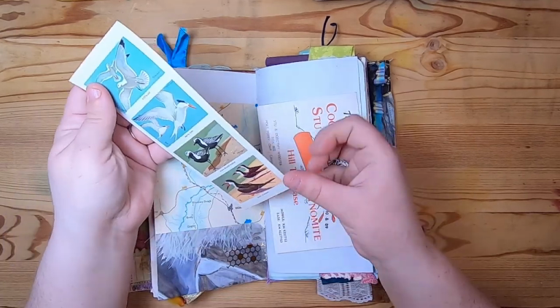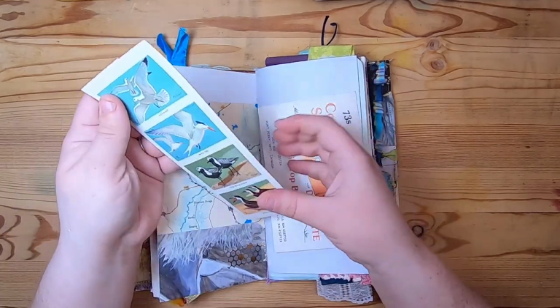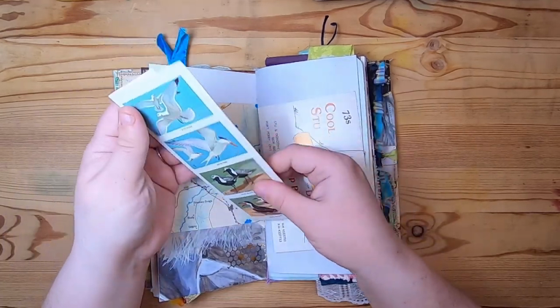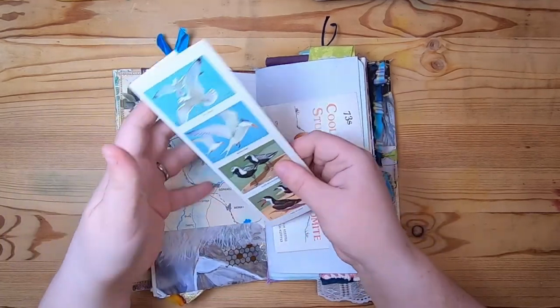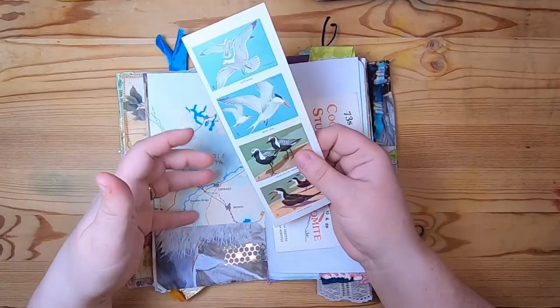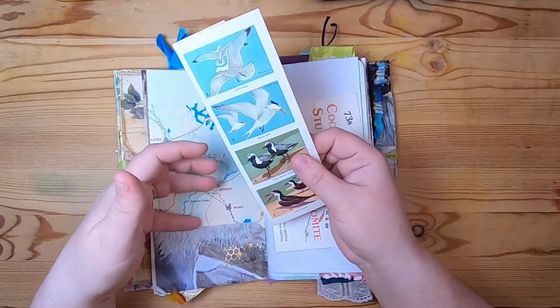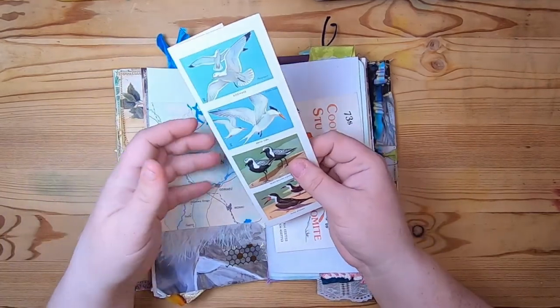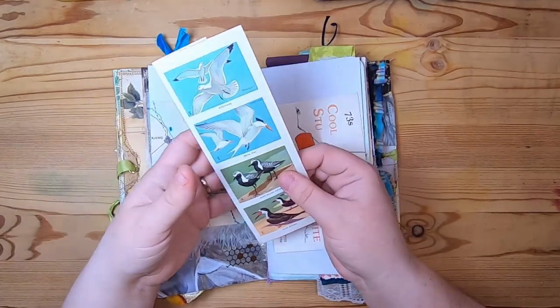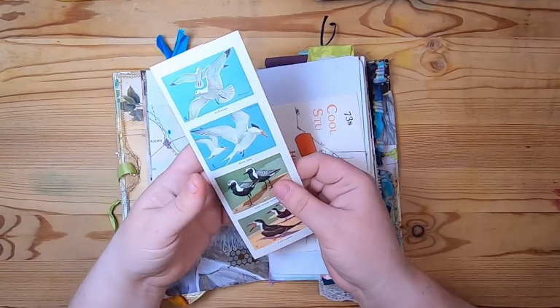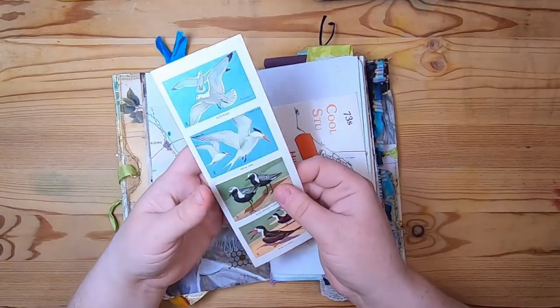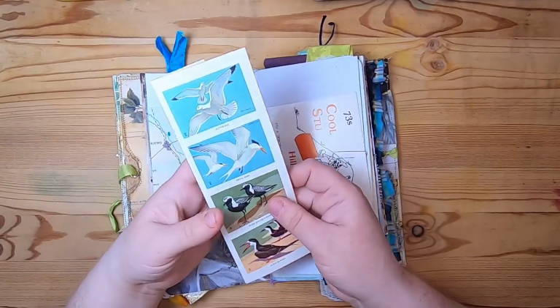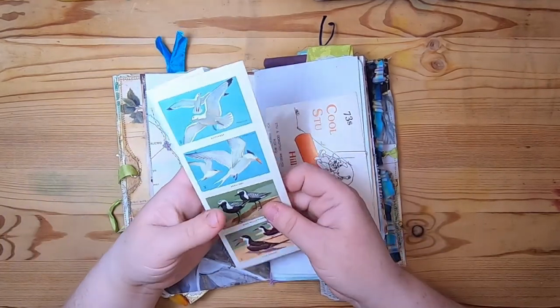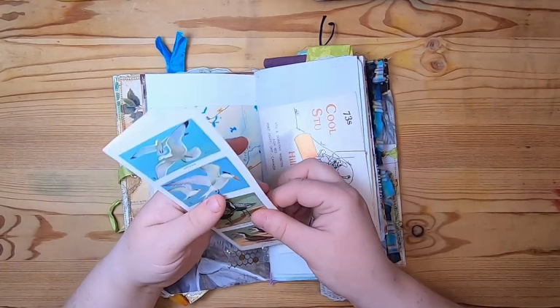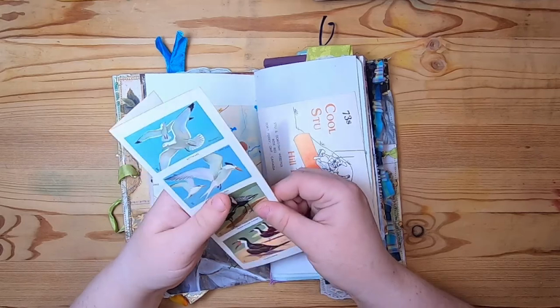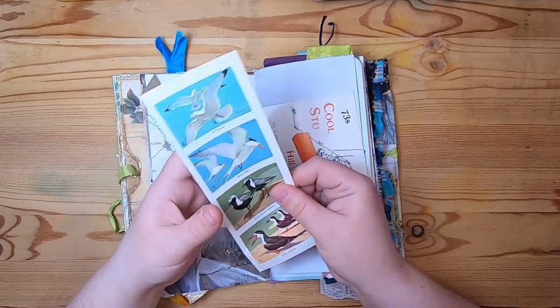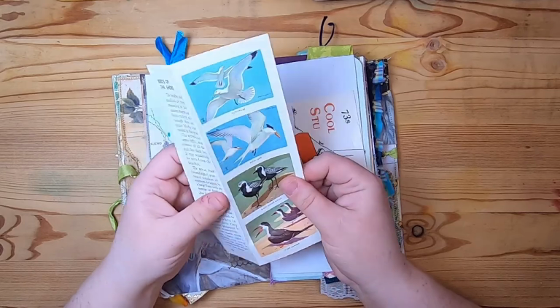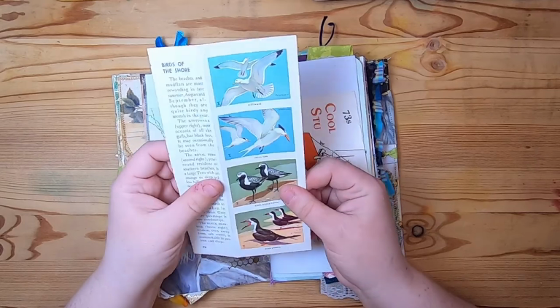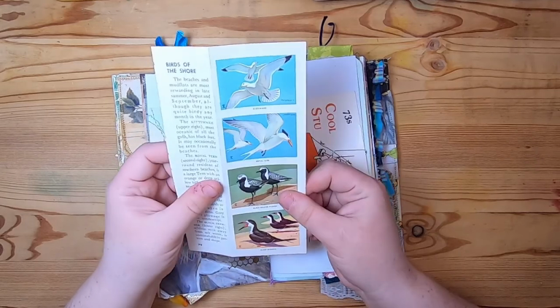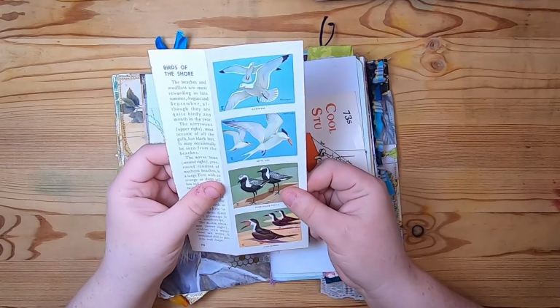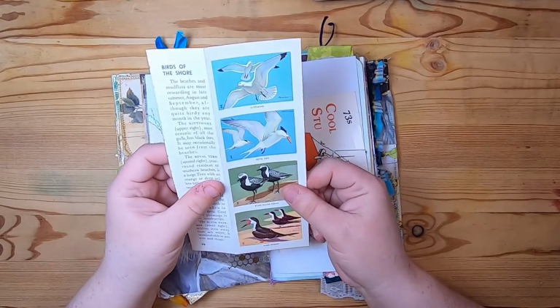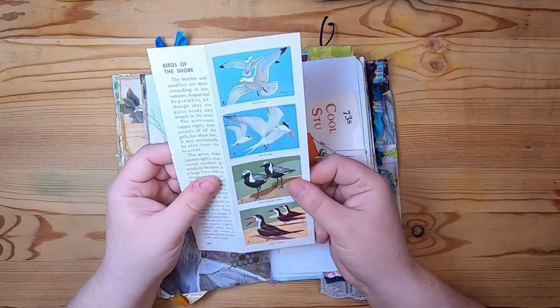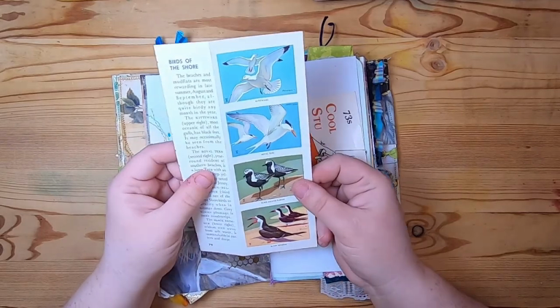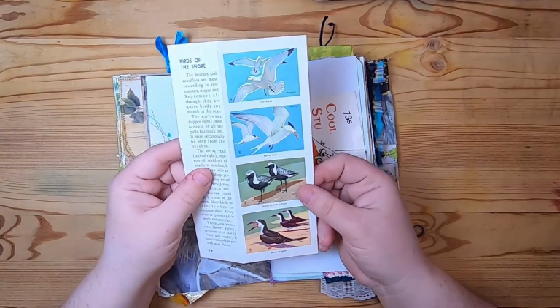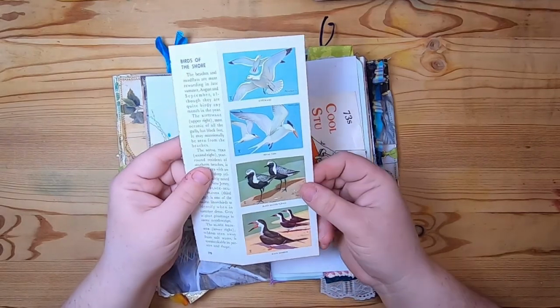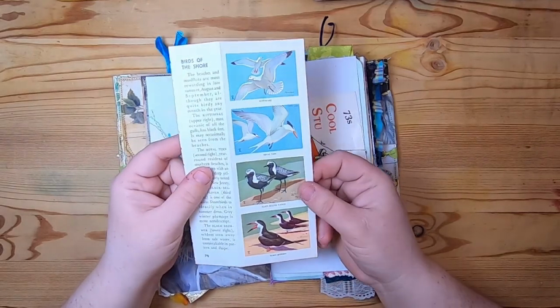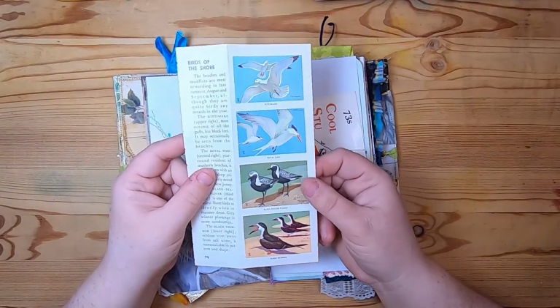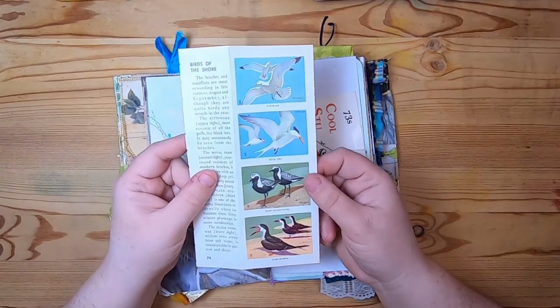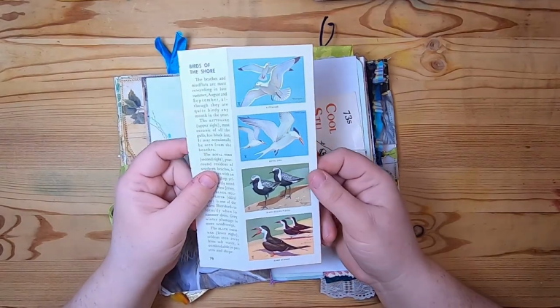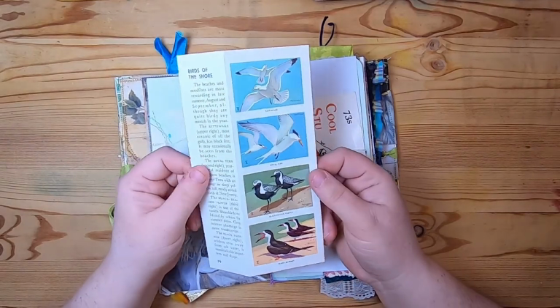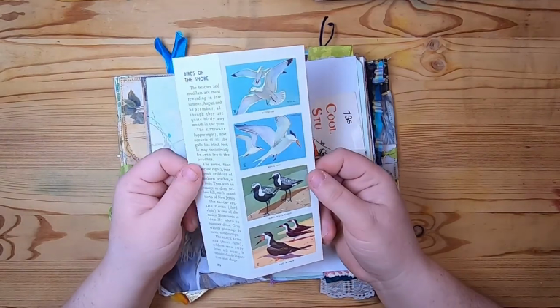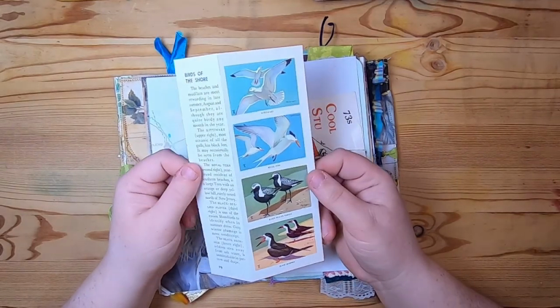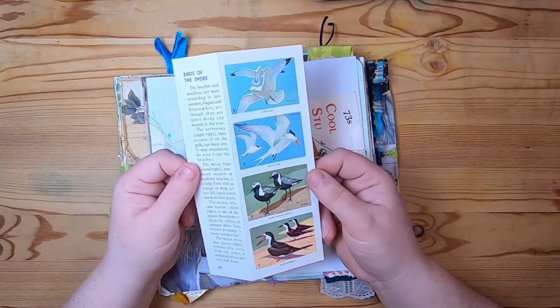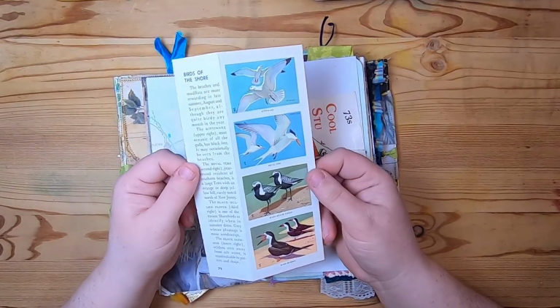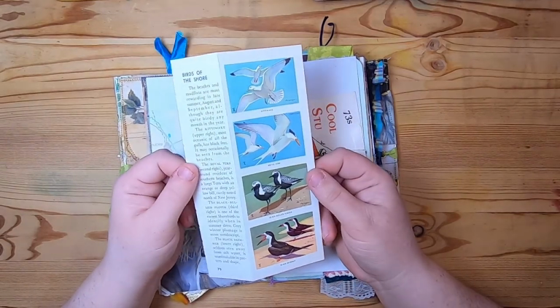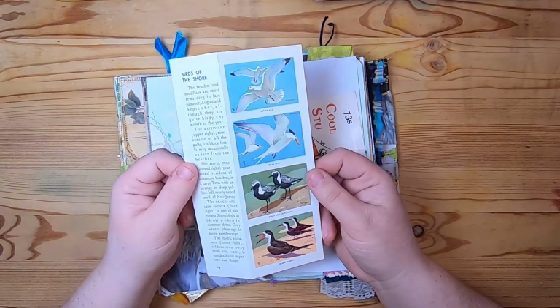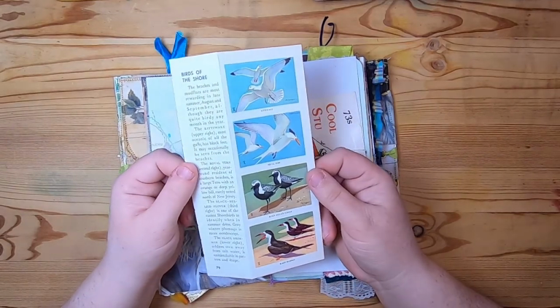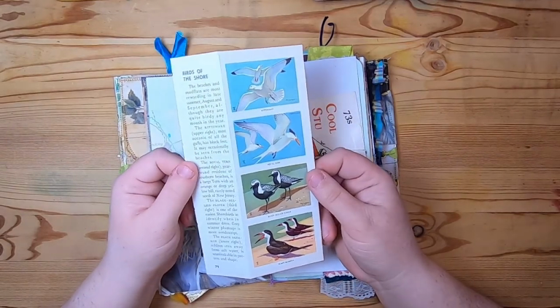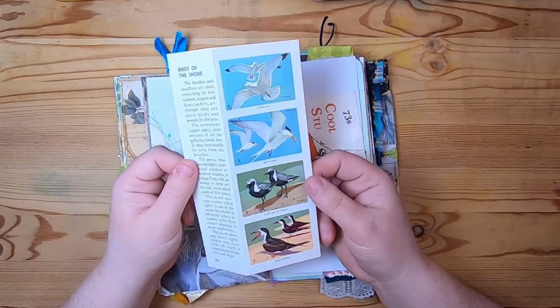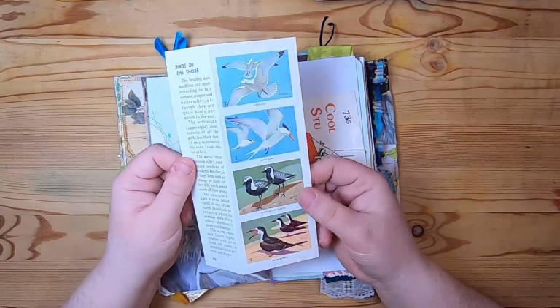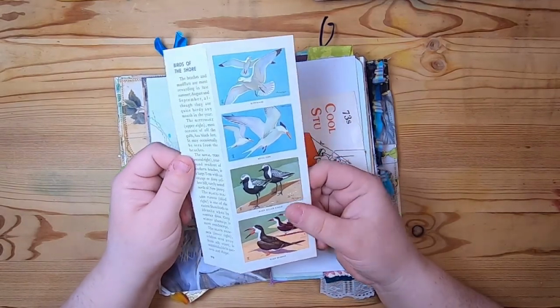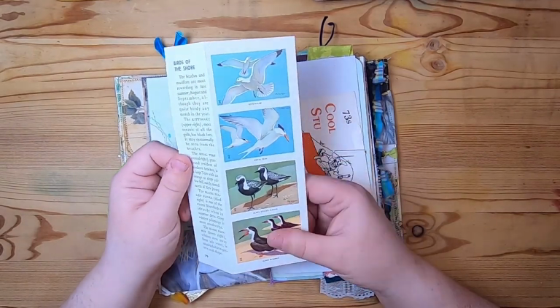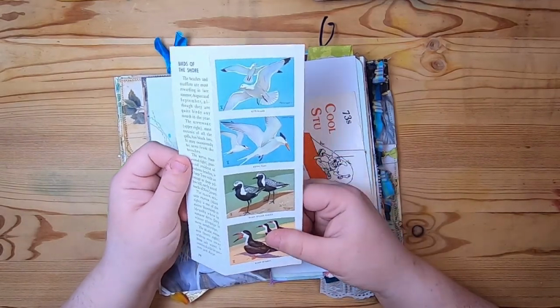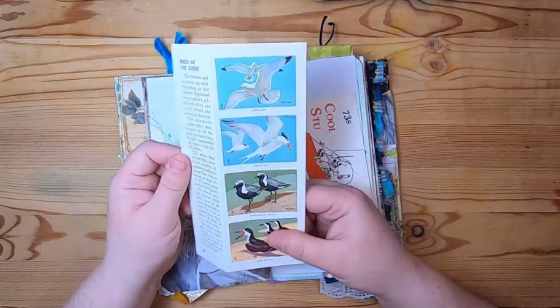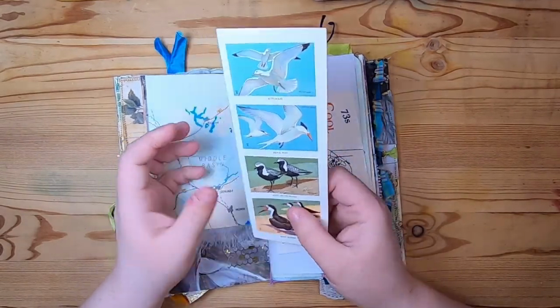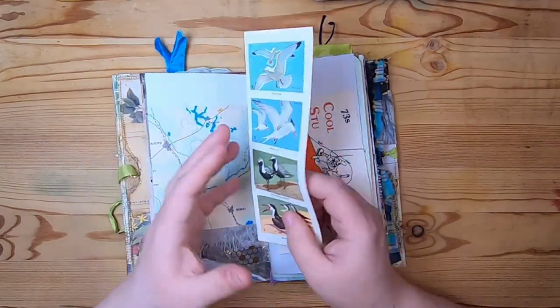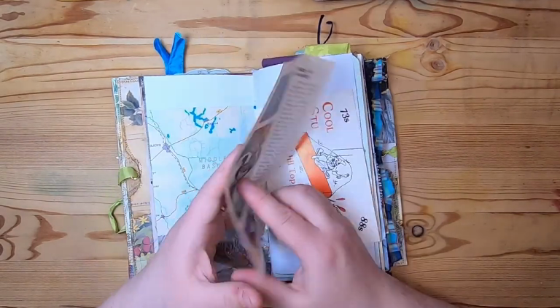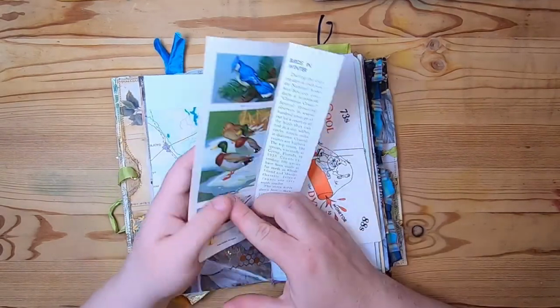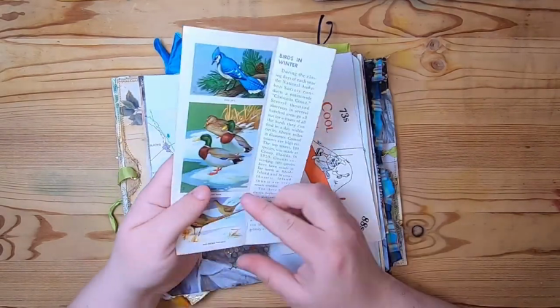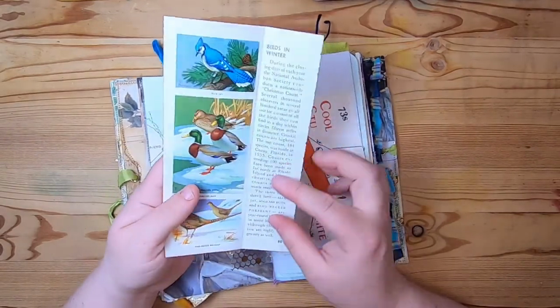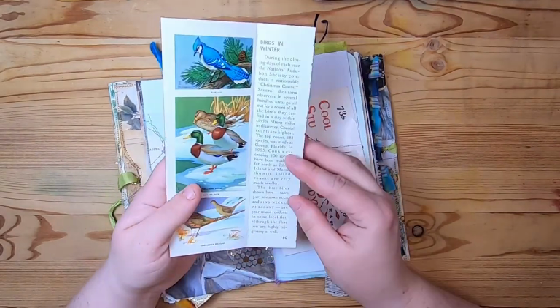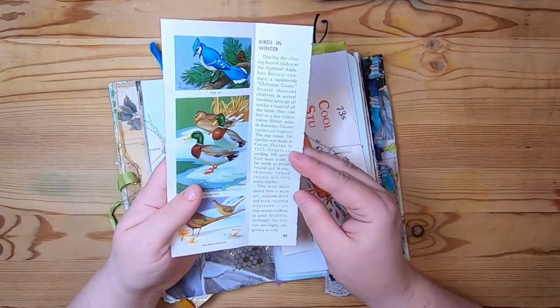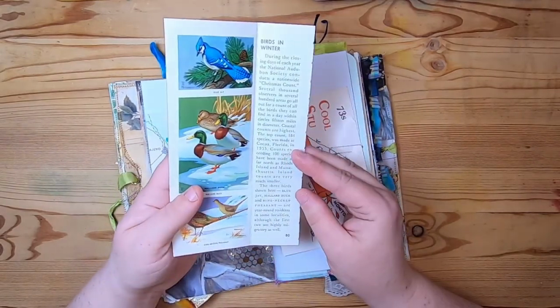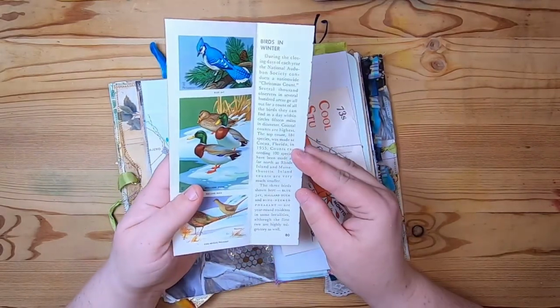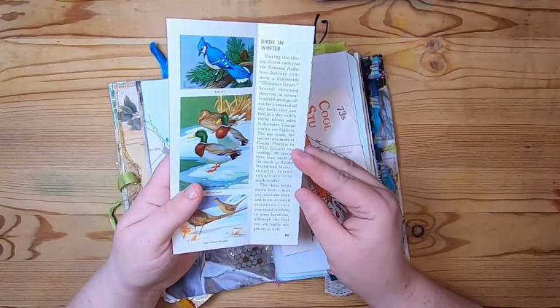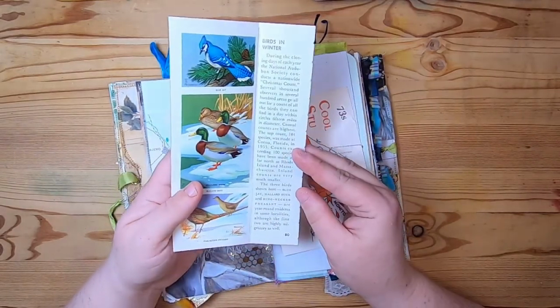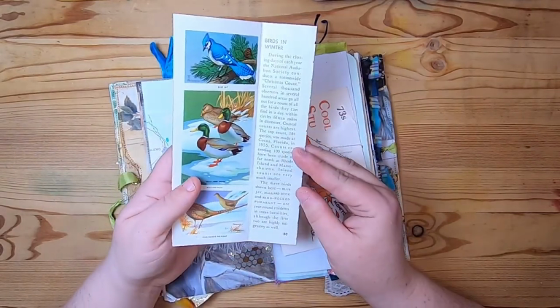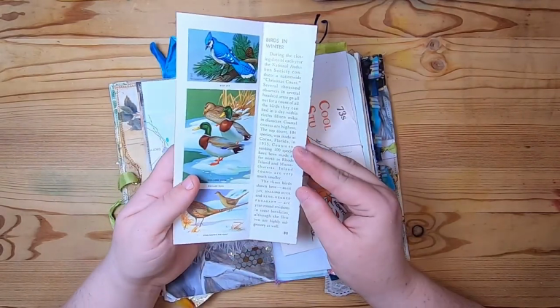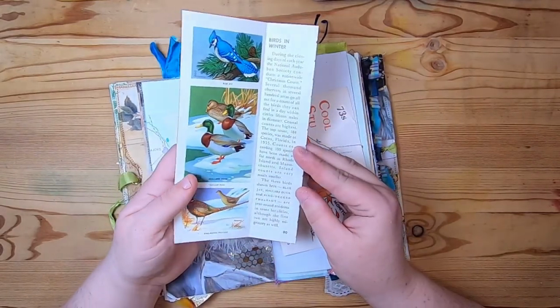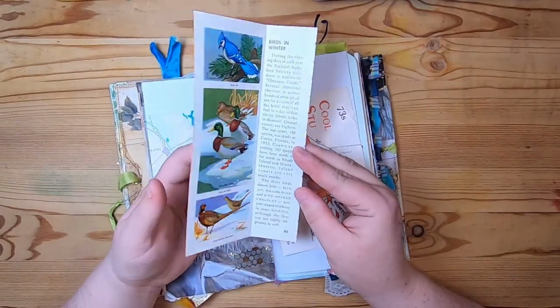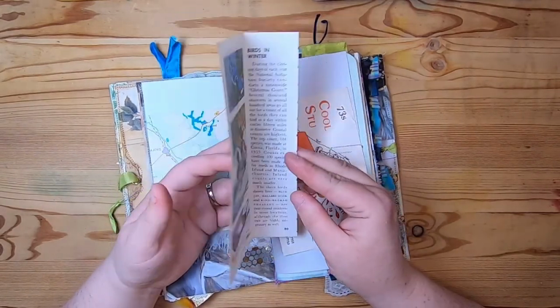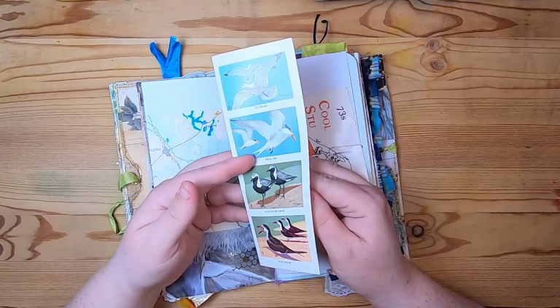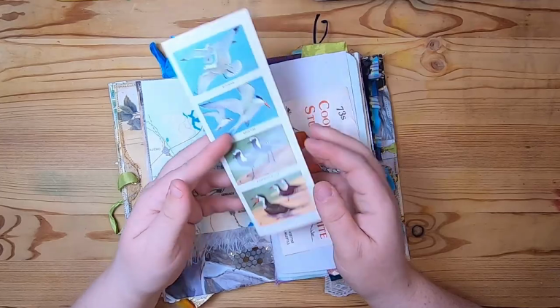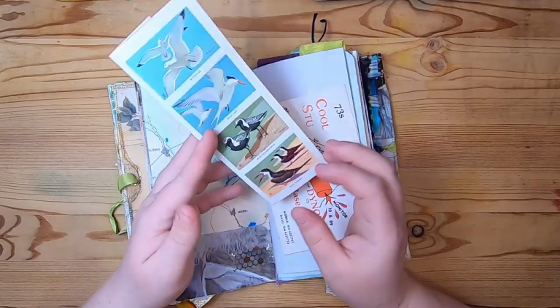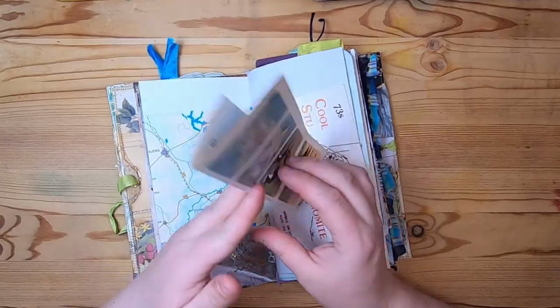And it's a pocket that holds this - it's from a vintage field guide: birds of the shore, birds in winter.